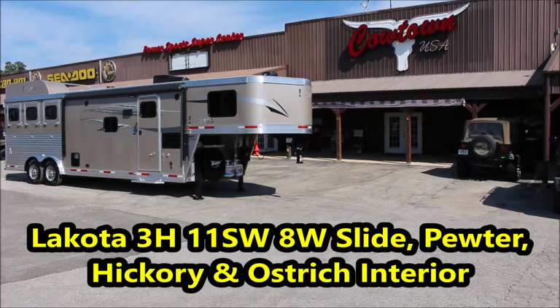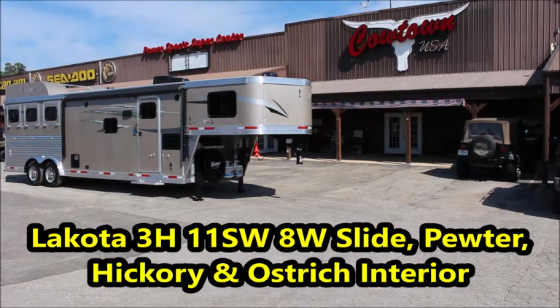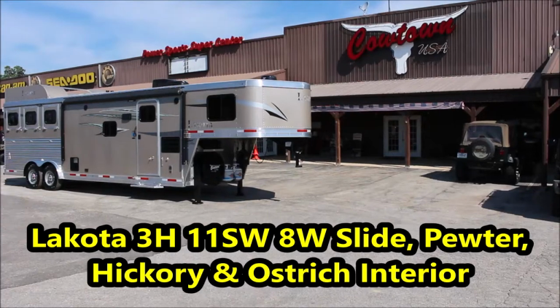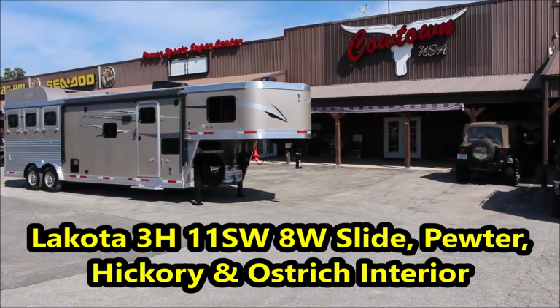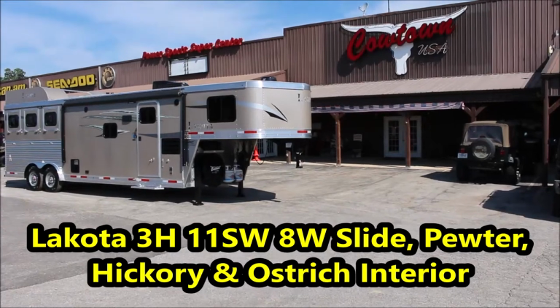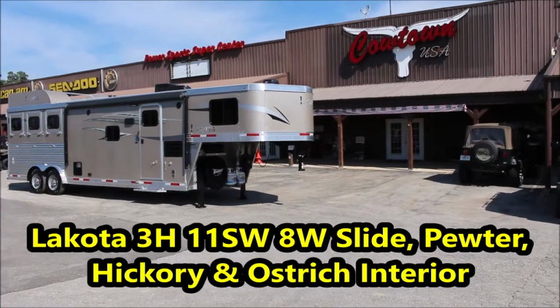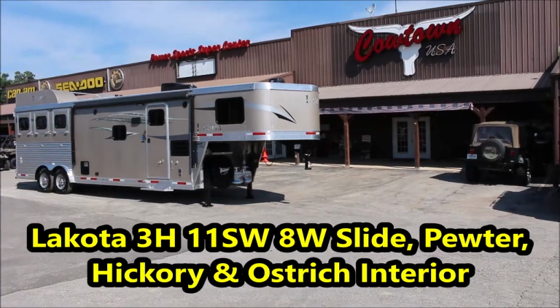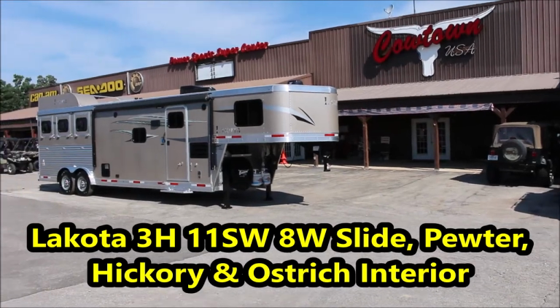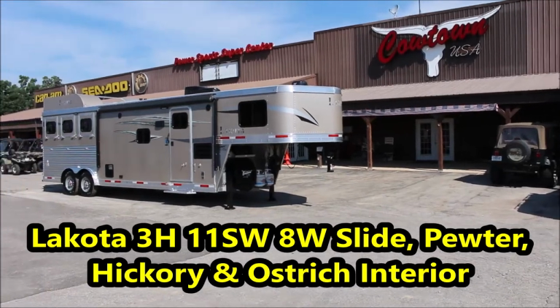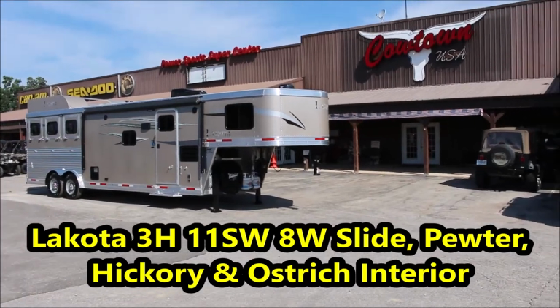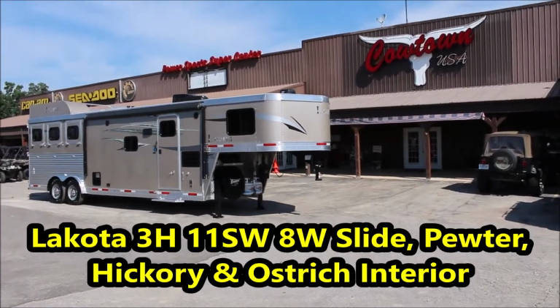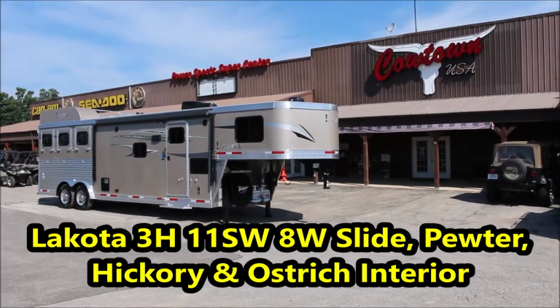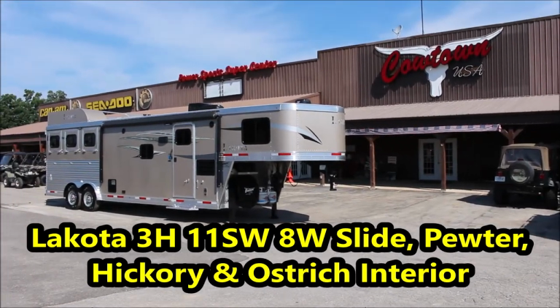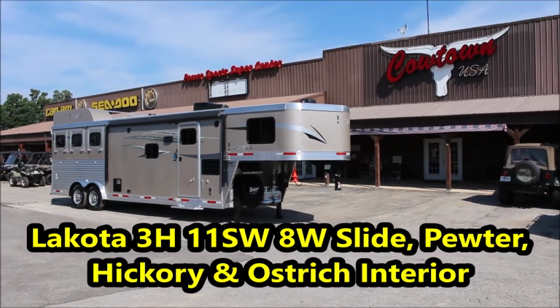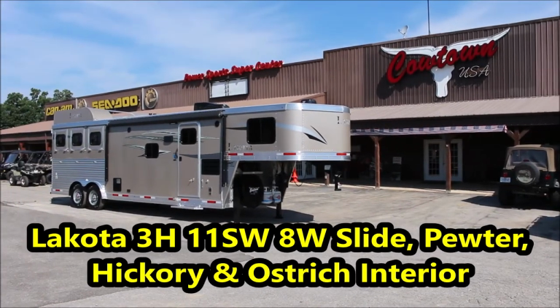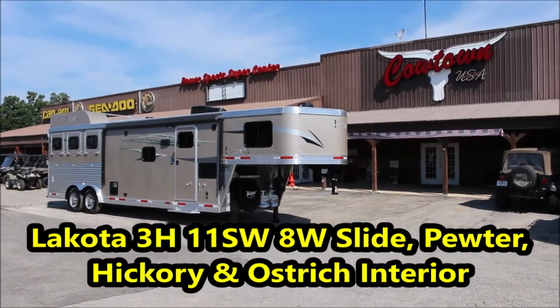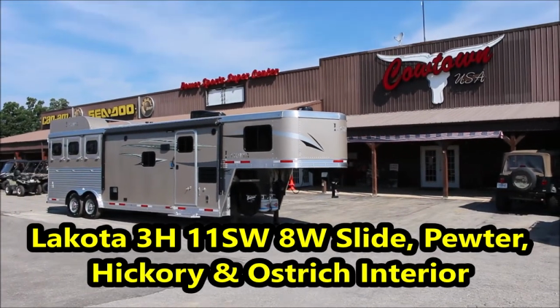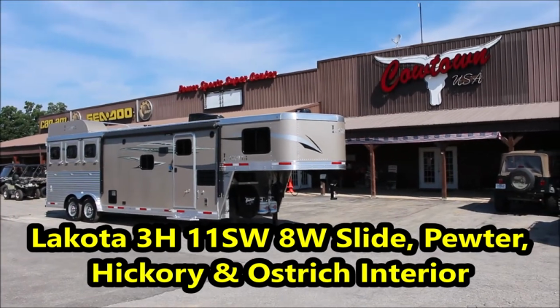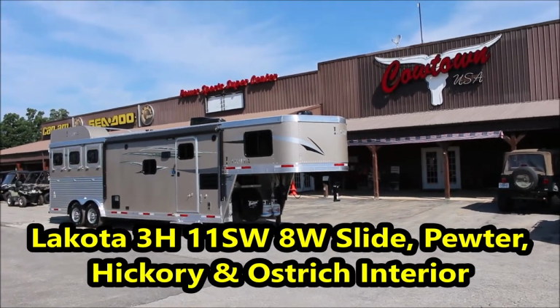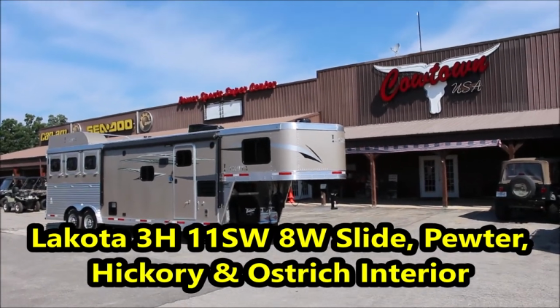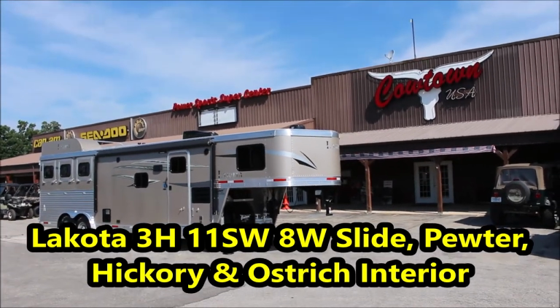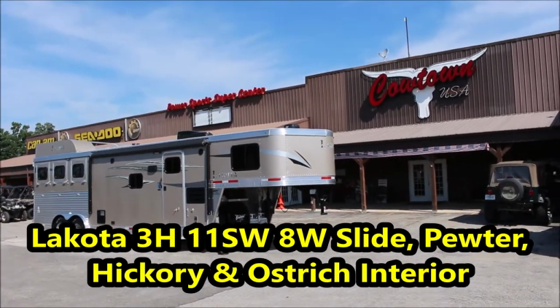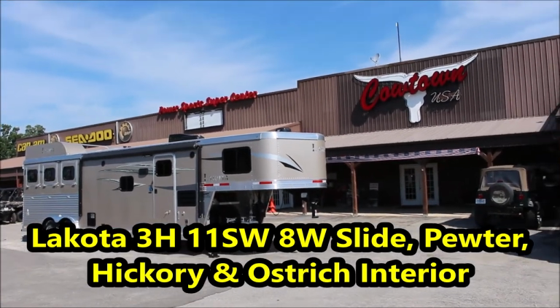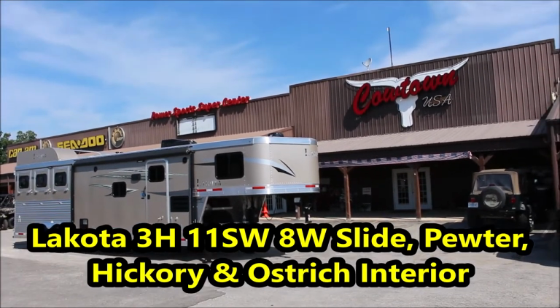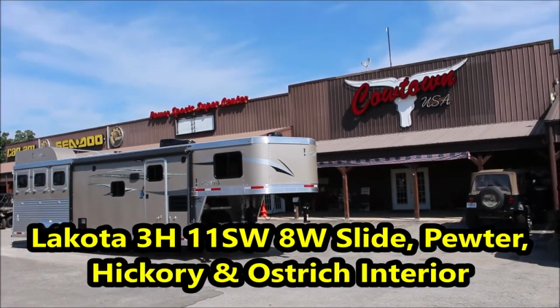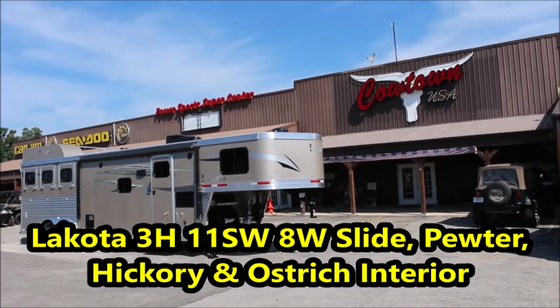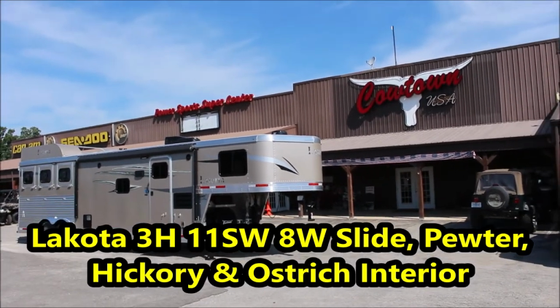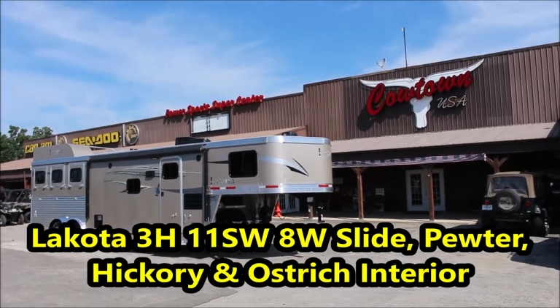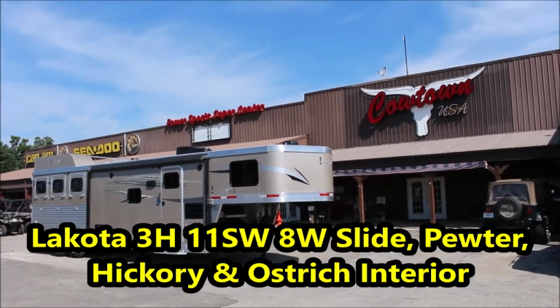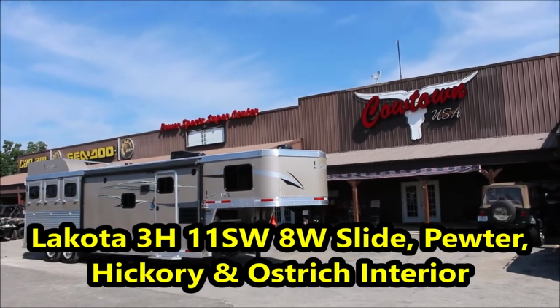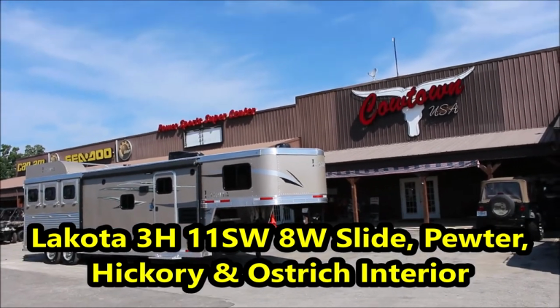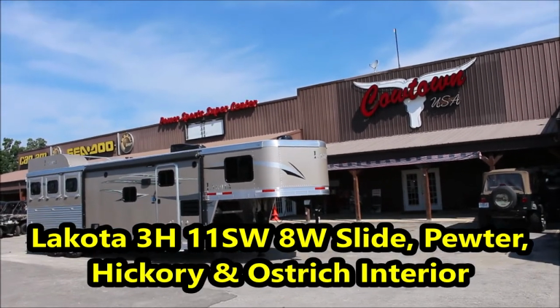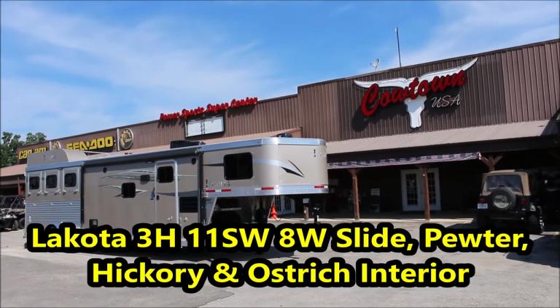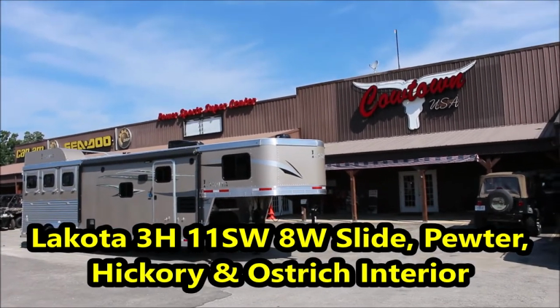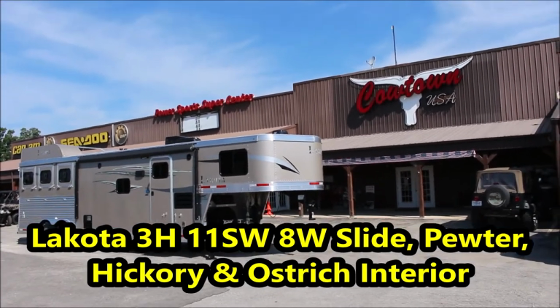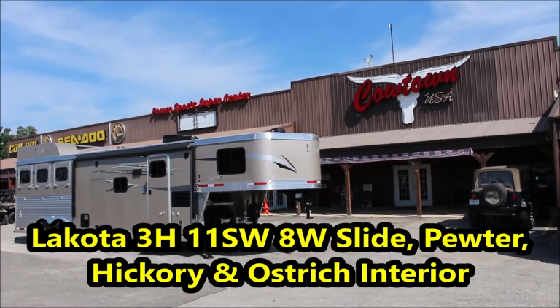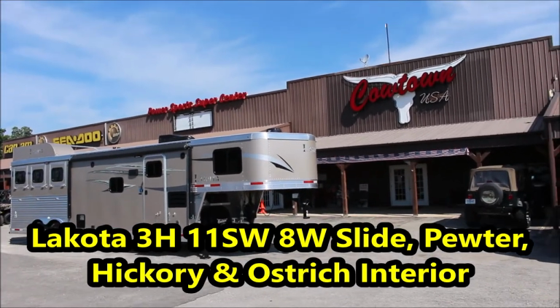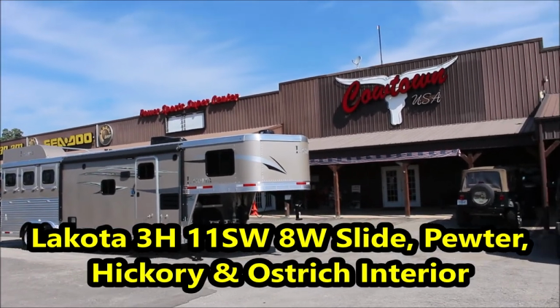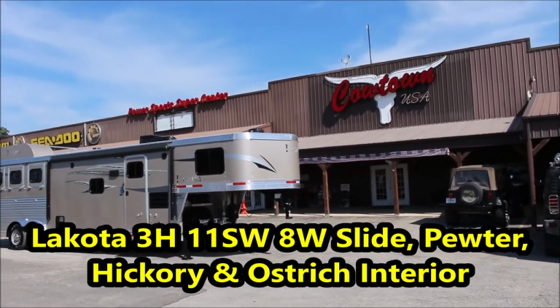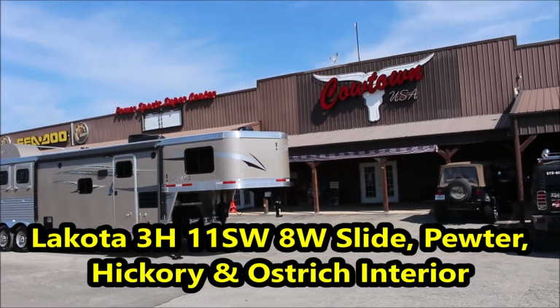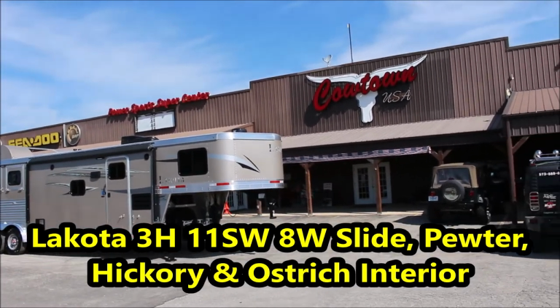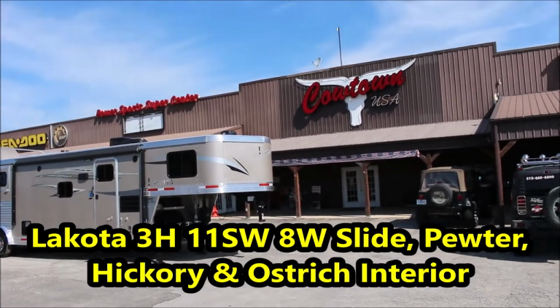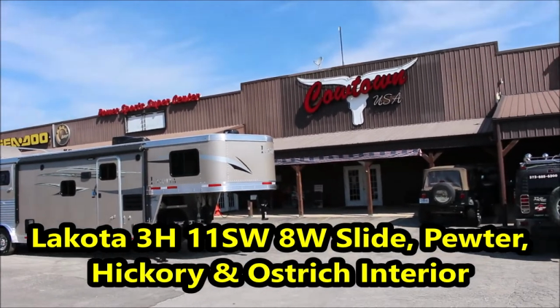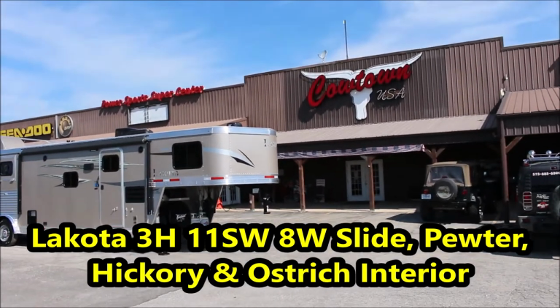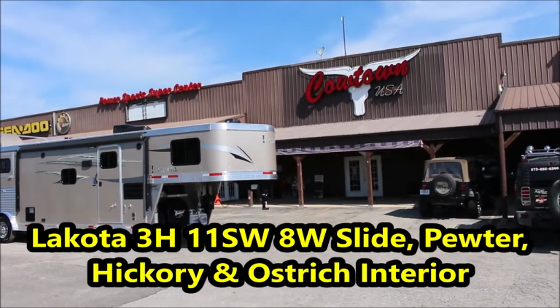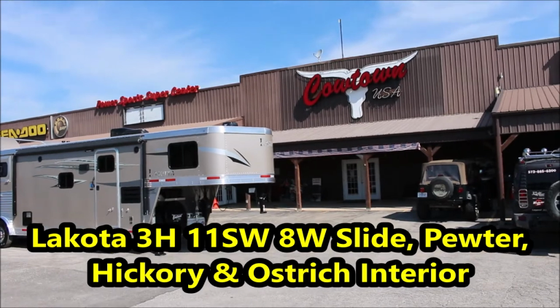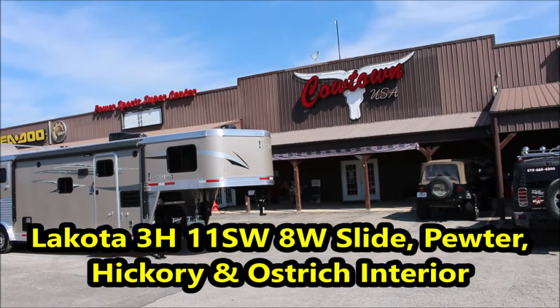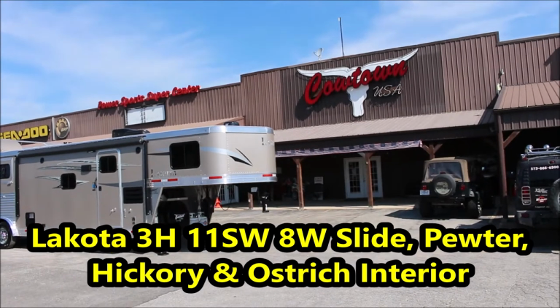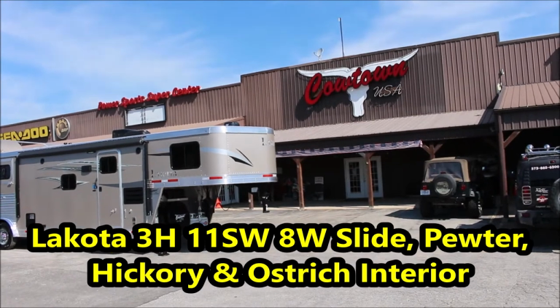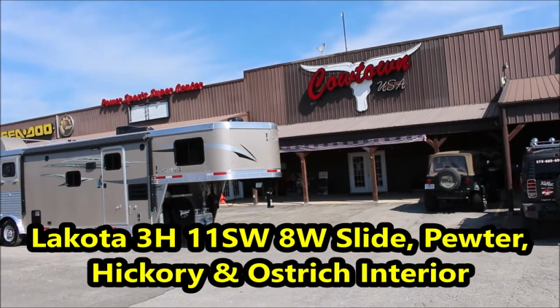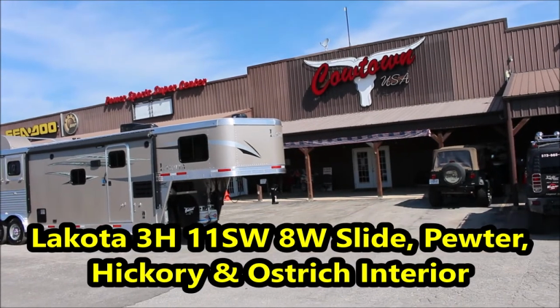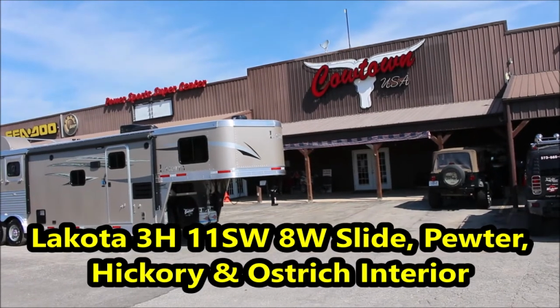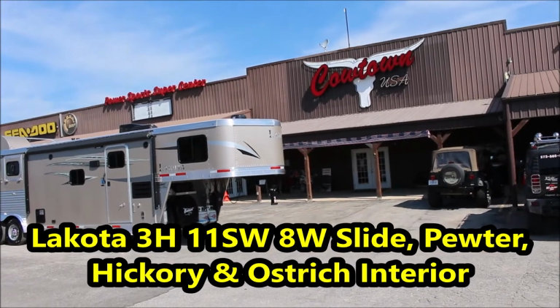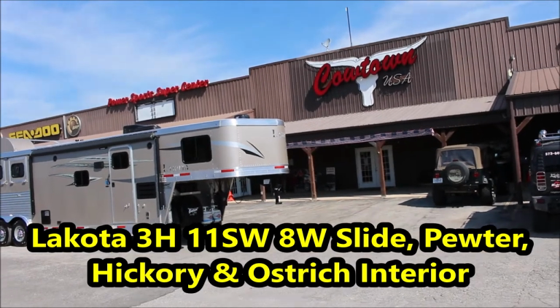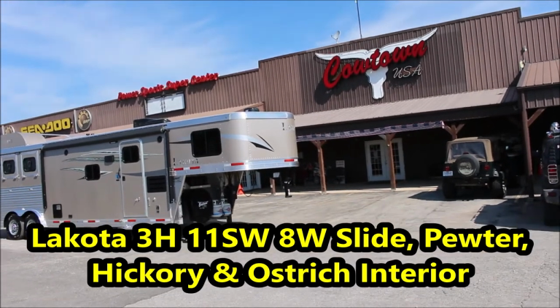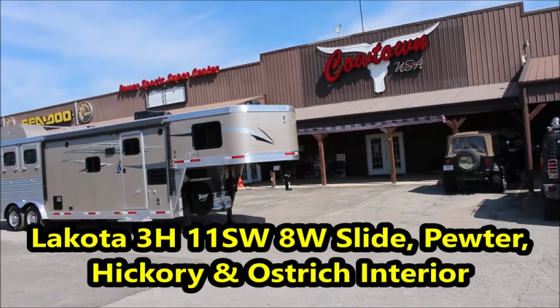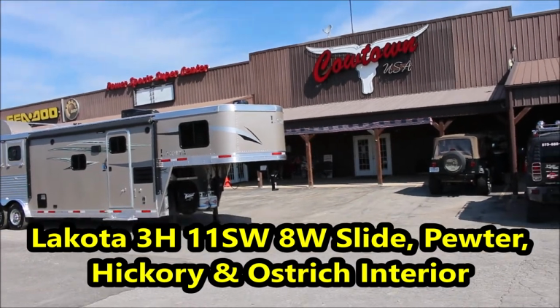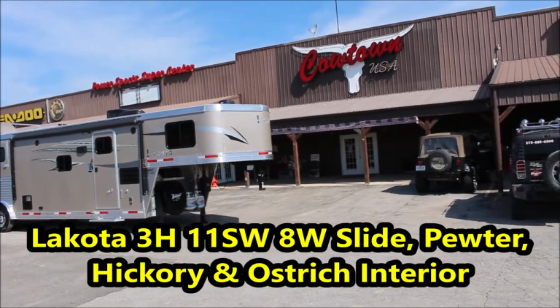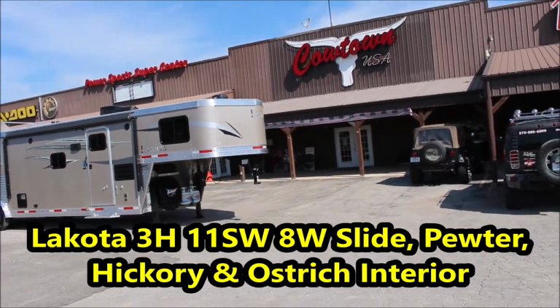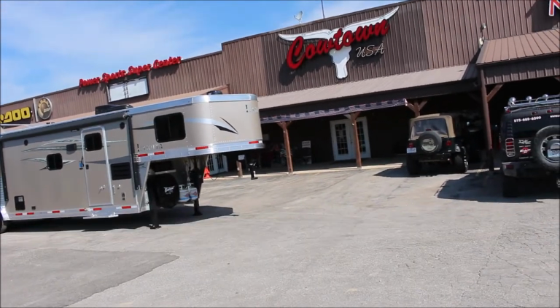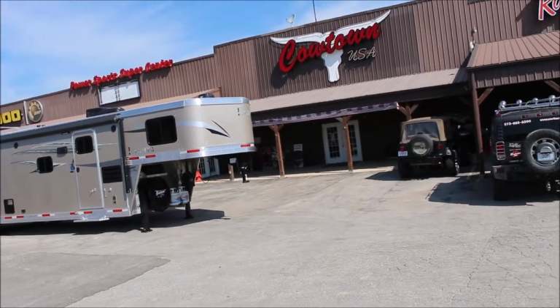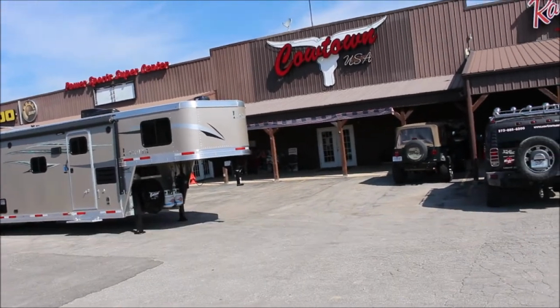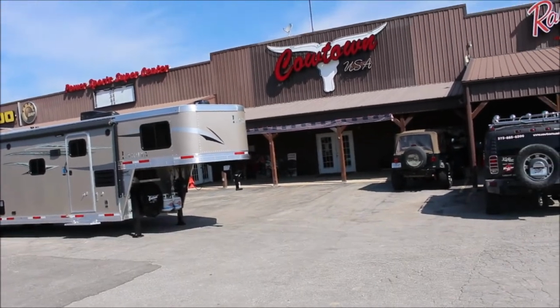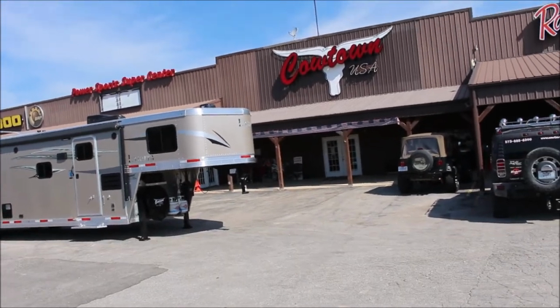Hi guys, Rick Day with Cowtown USA here in Cuba, Missouri. 573-885-6300.